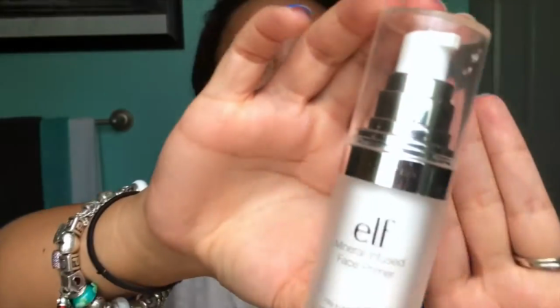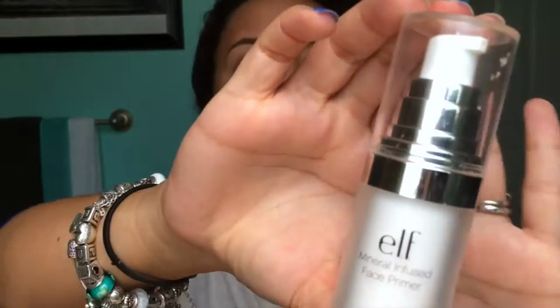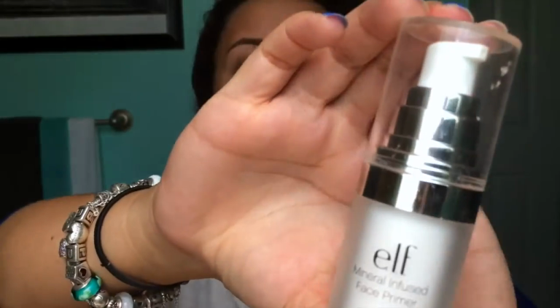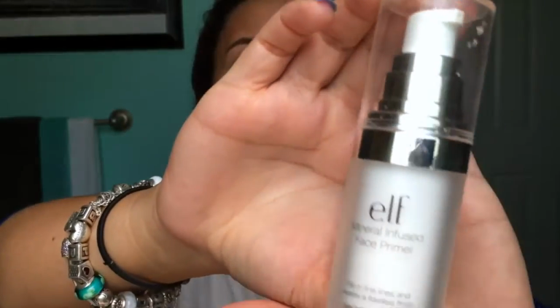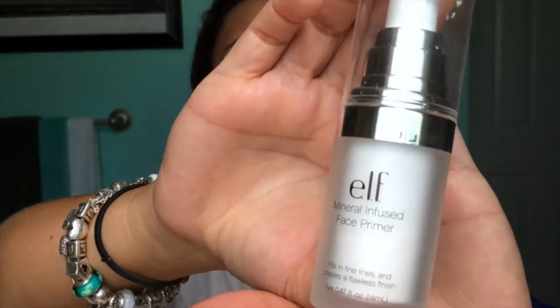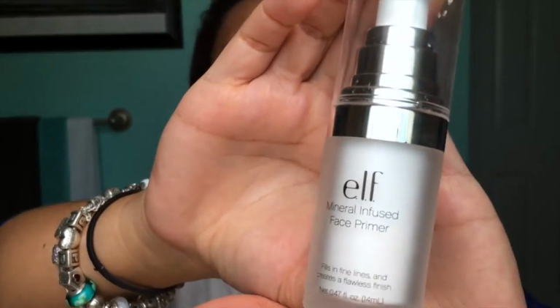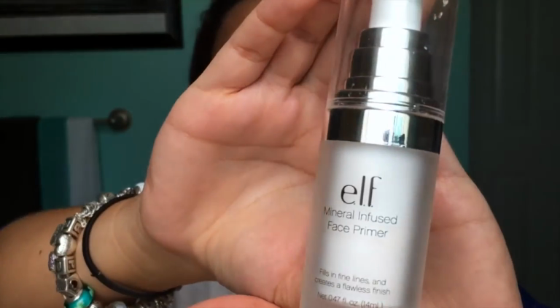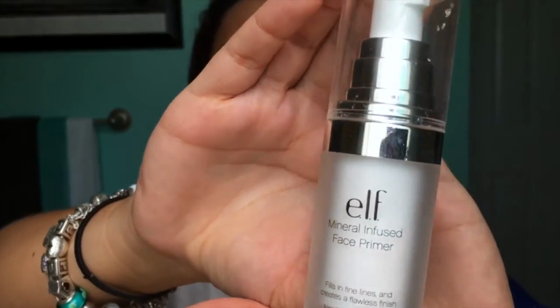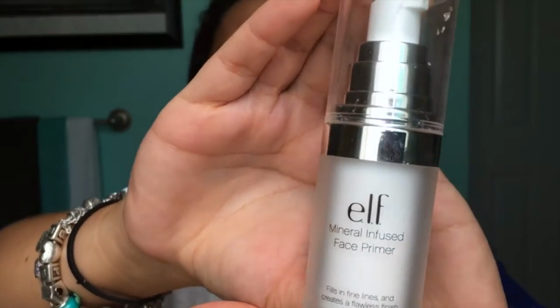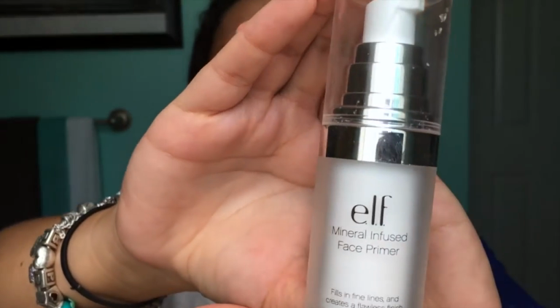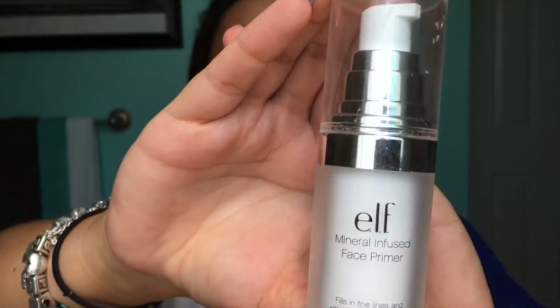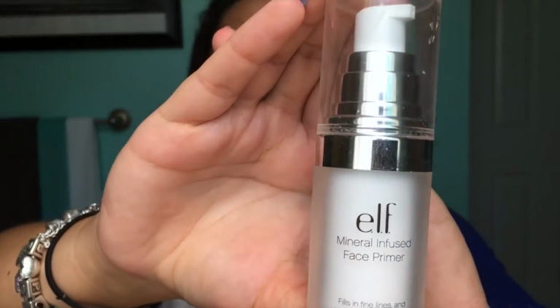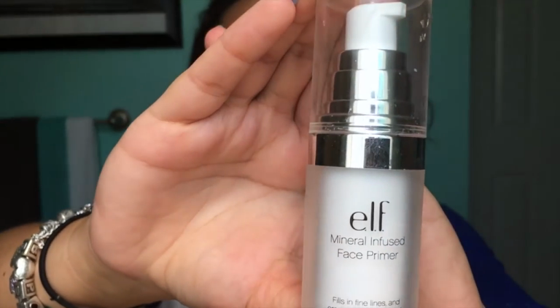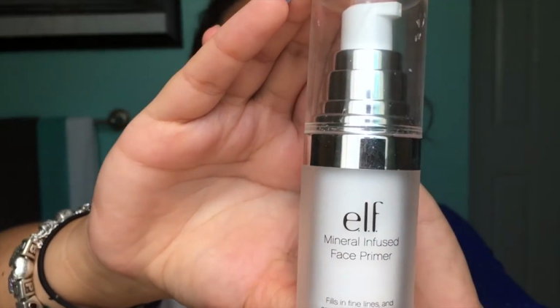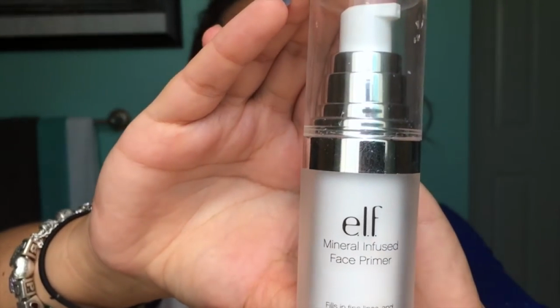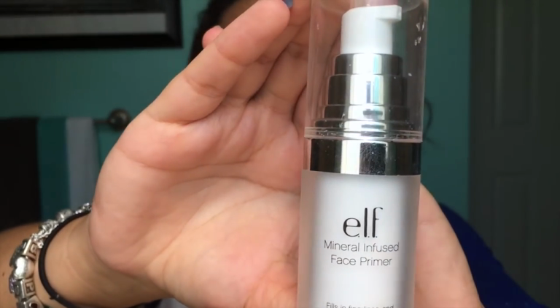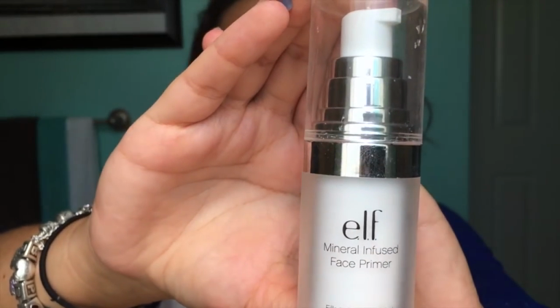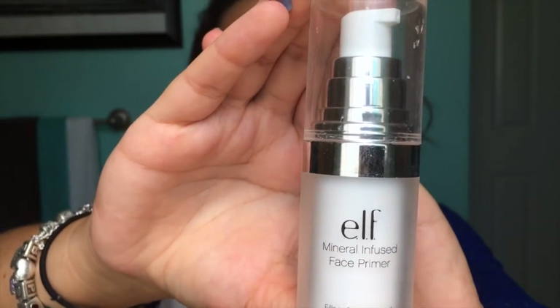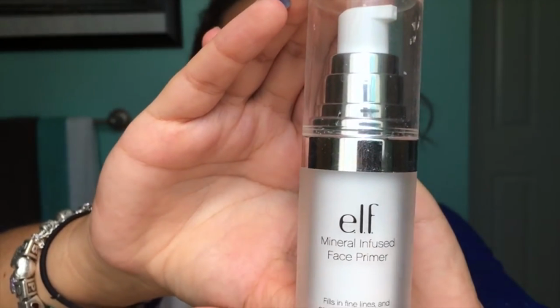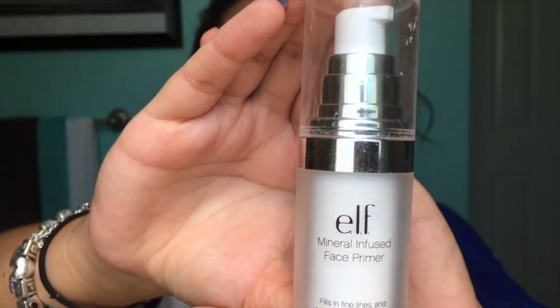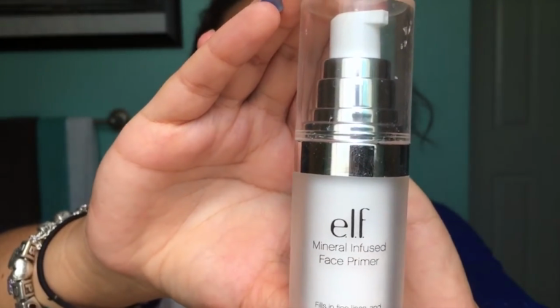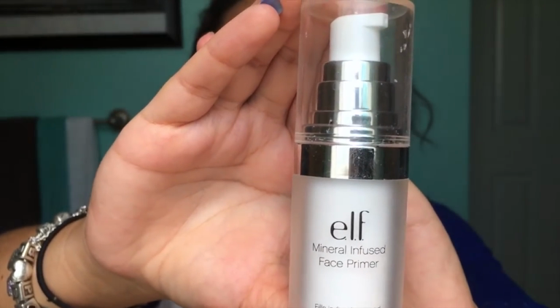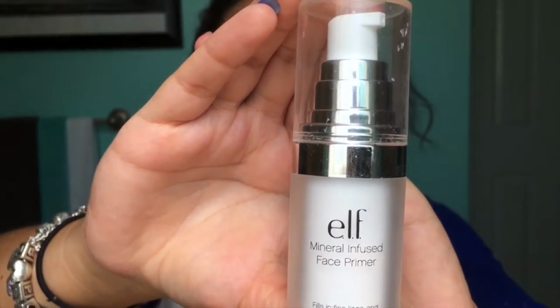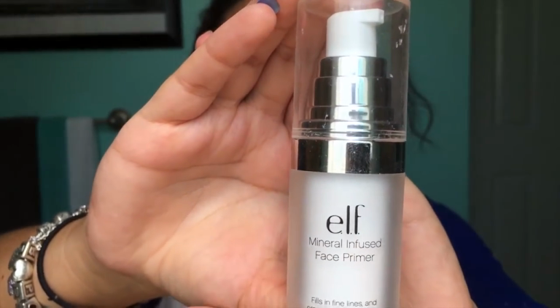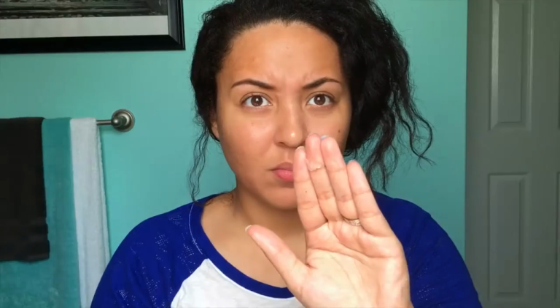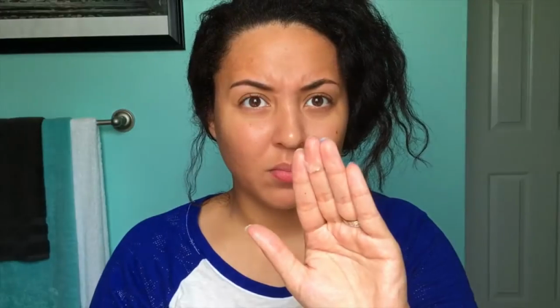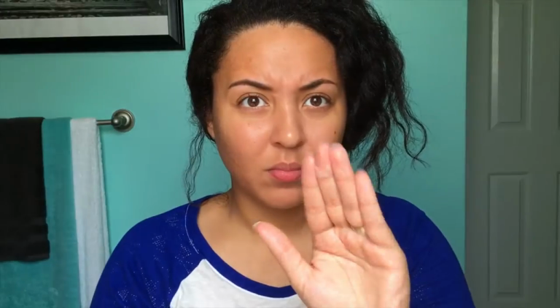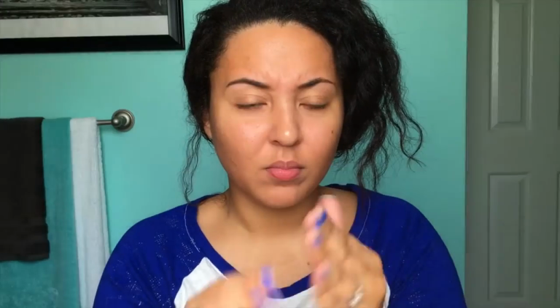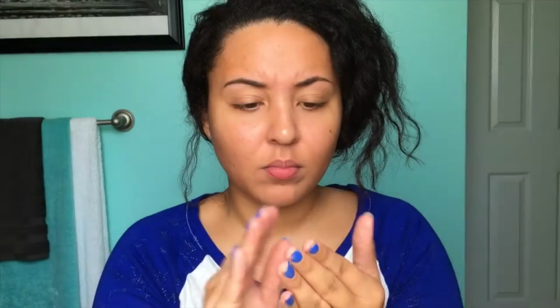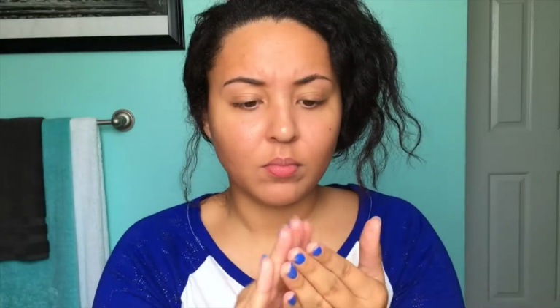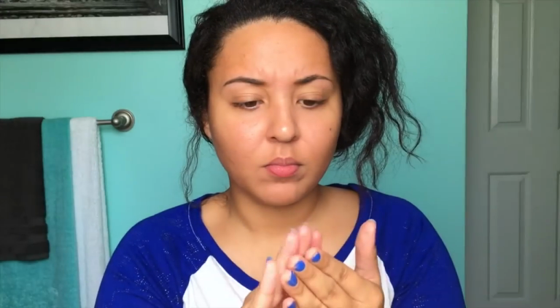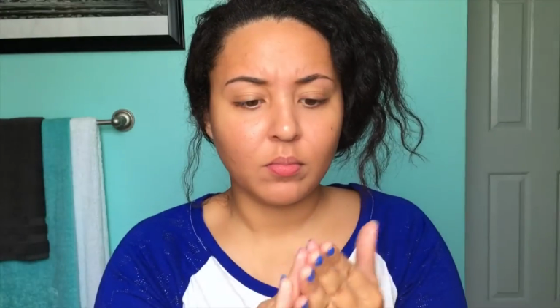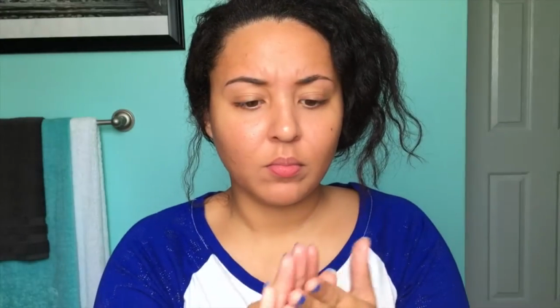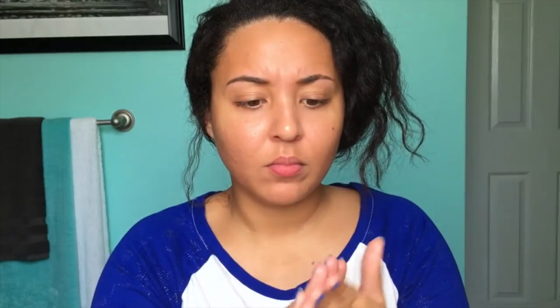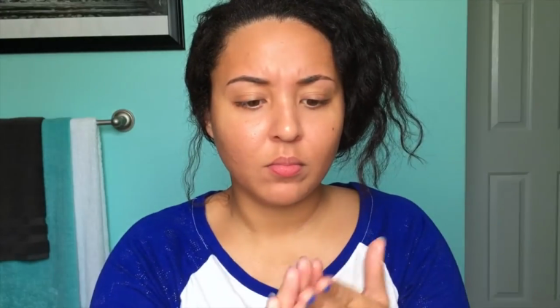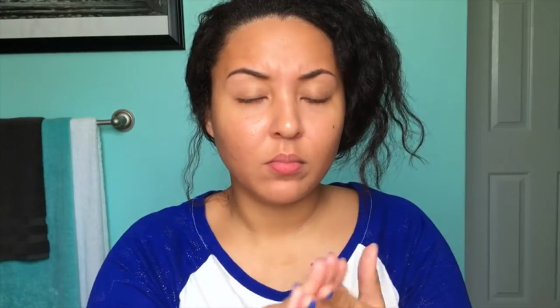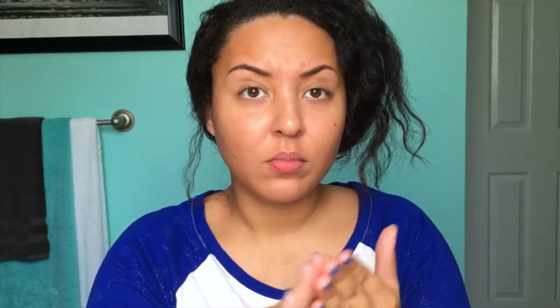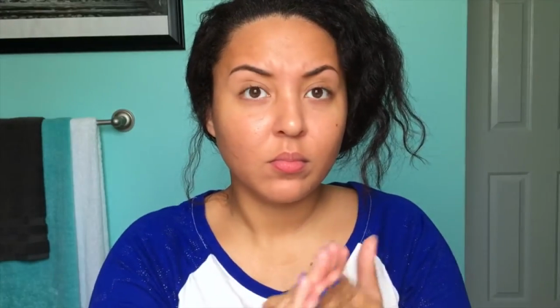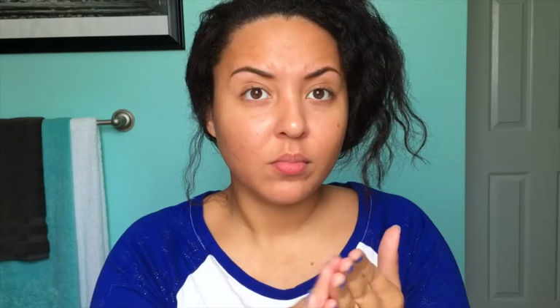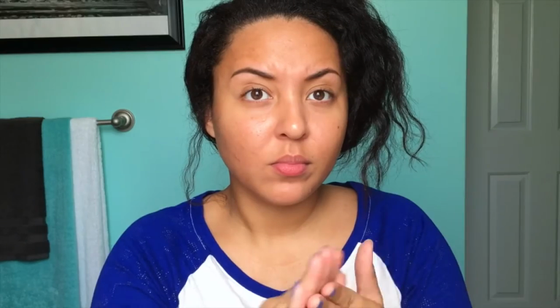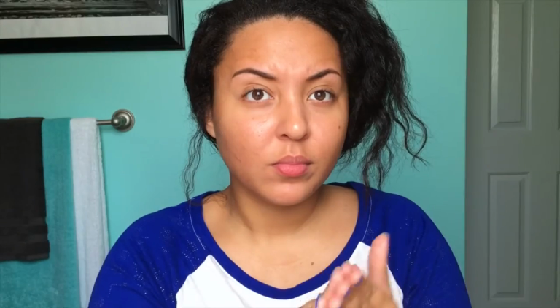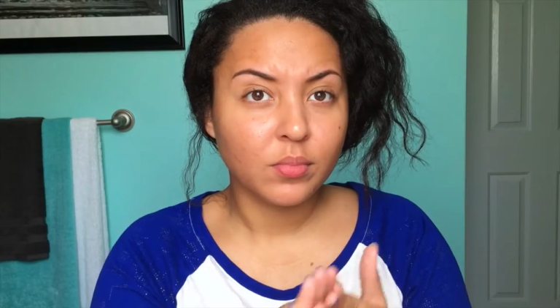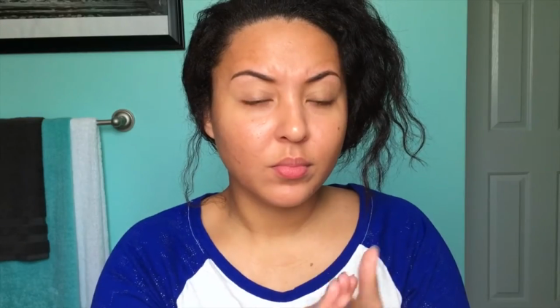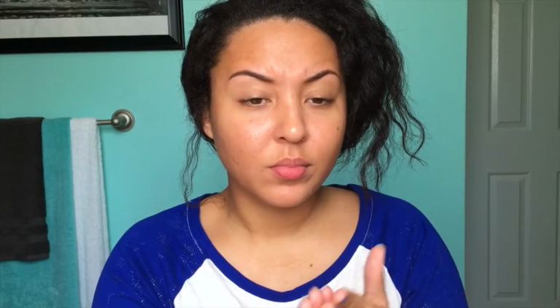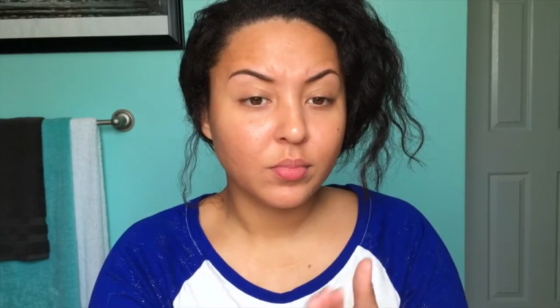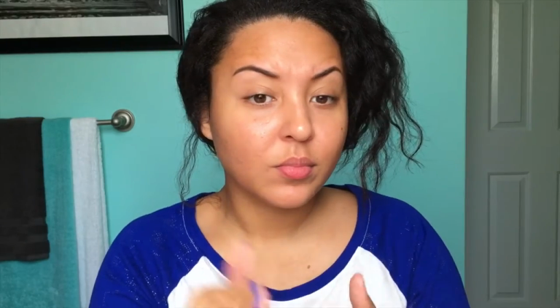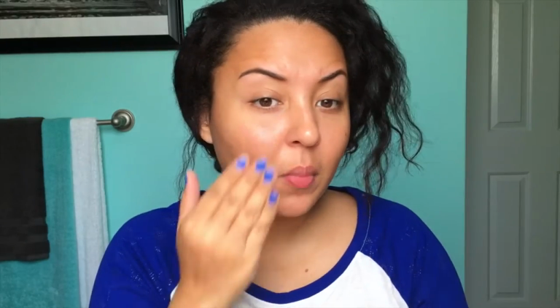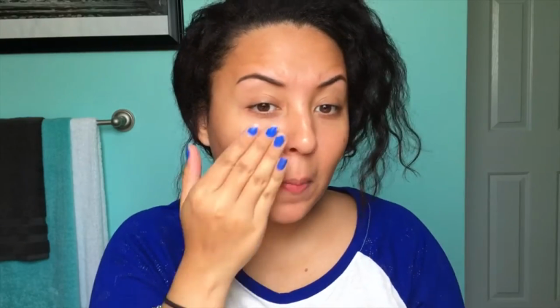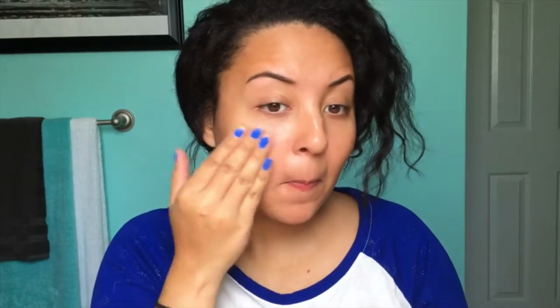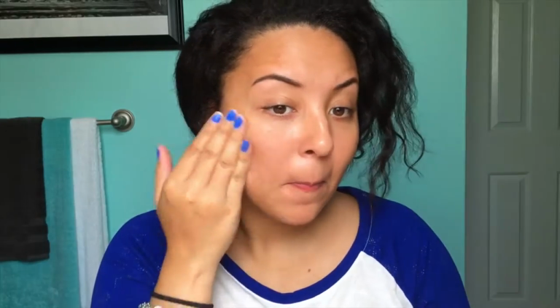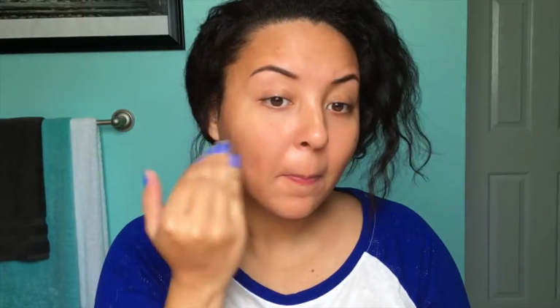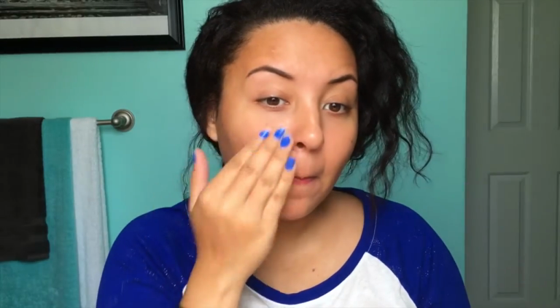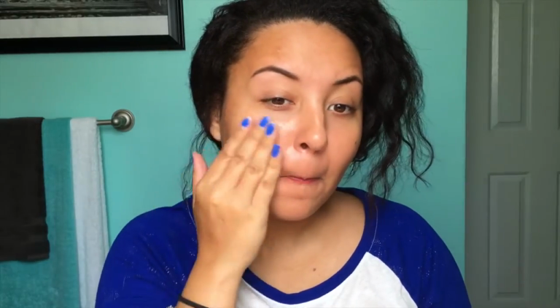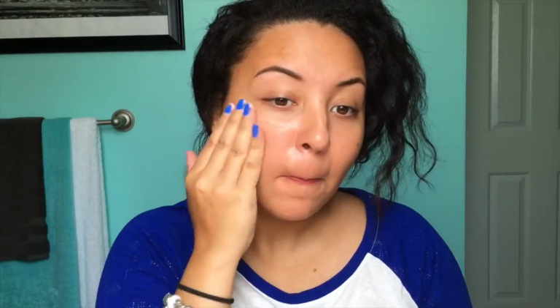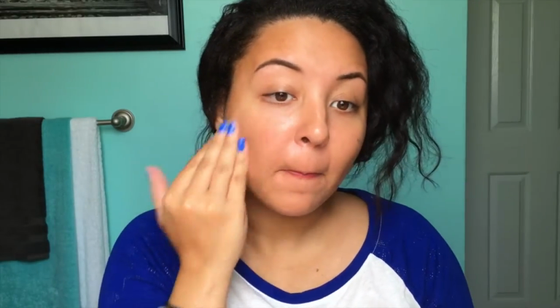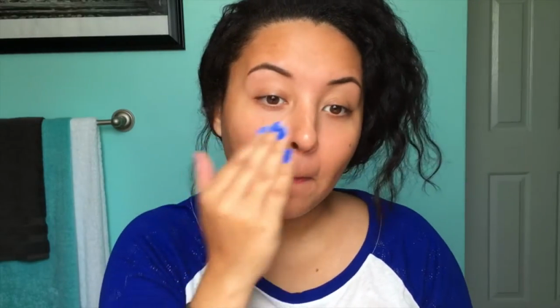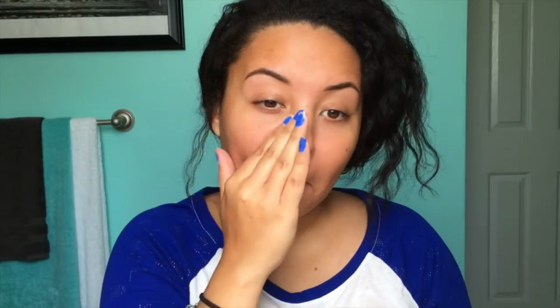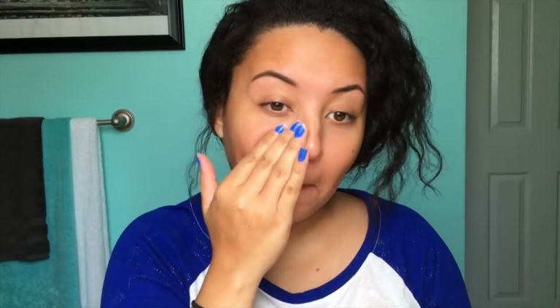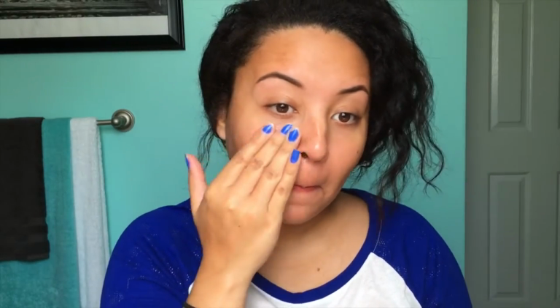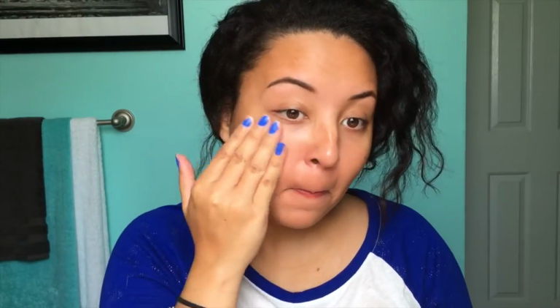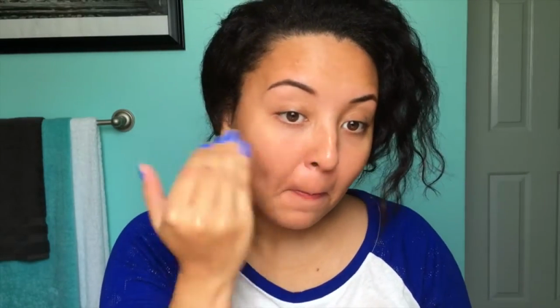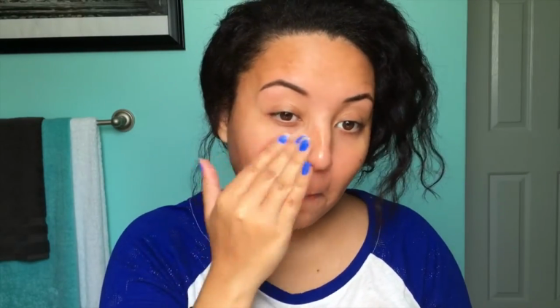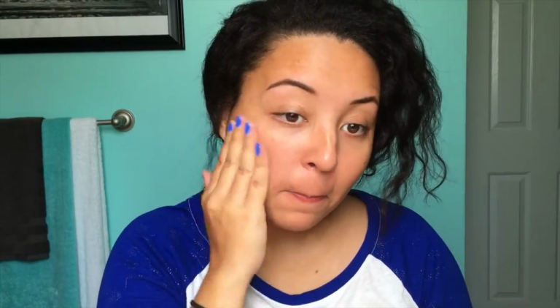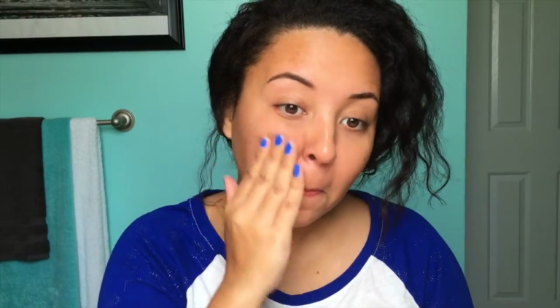We're going to get started with the ELF primer. You're normally in school eight hours a day, so you definitely want your makeup to hold up all throughout the day.